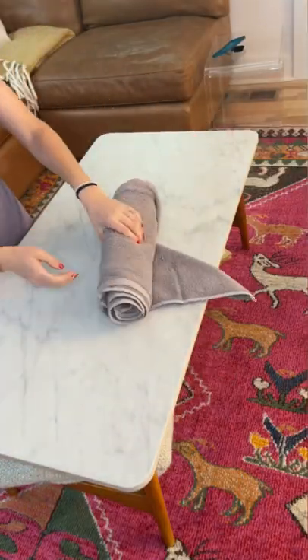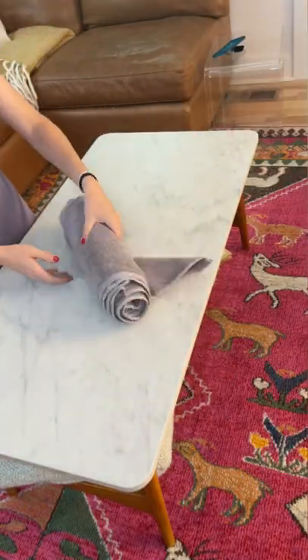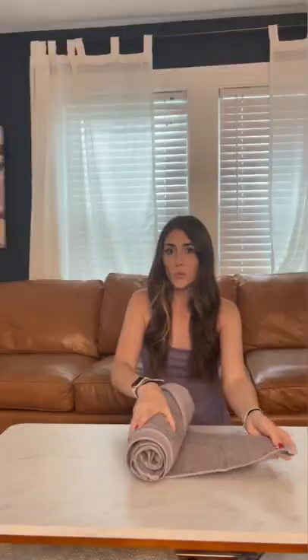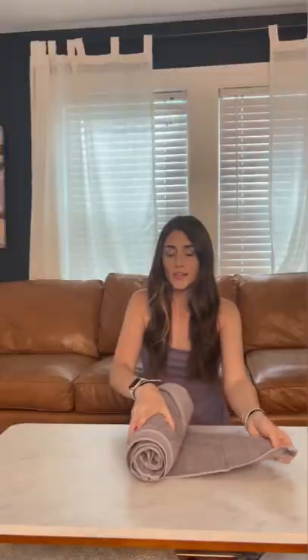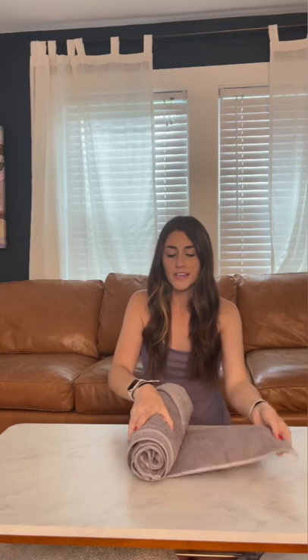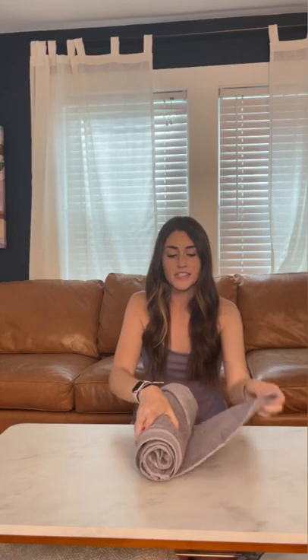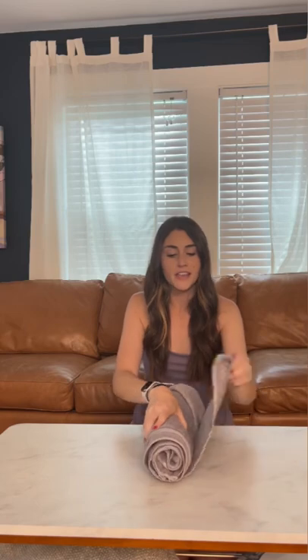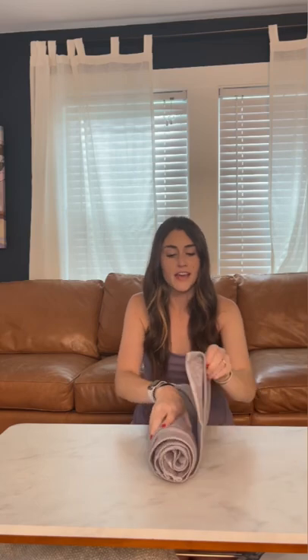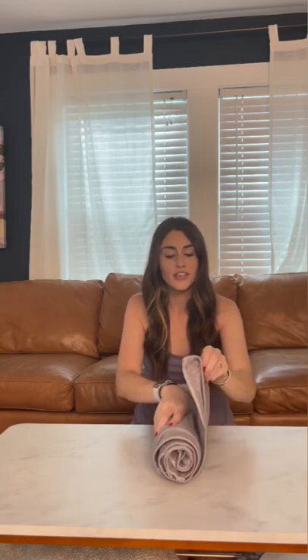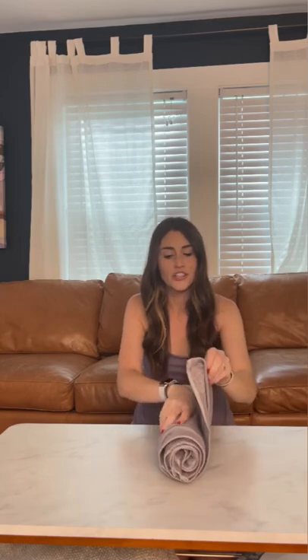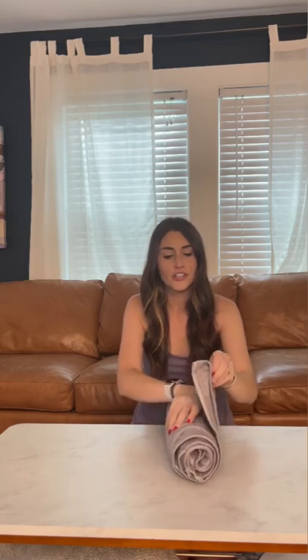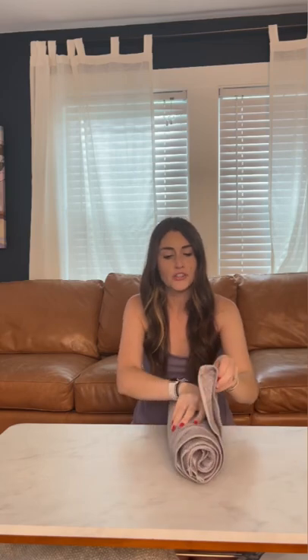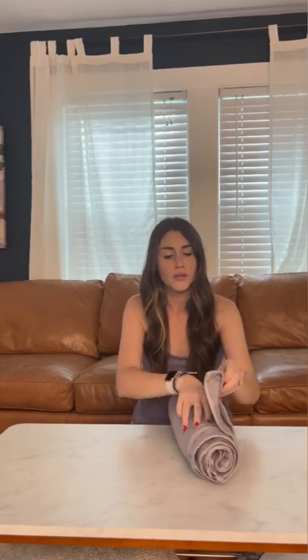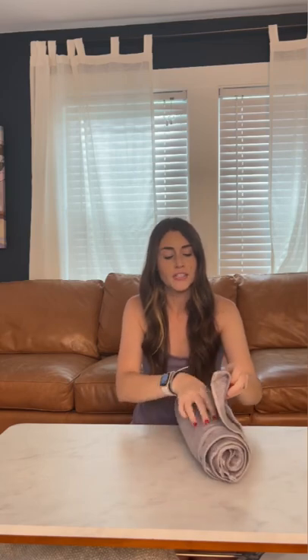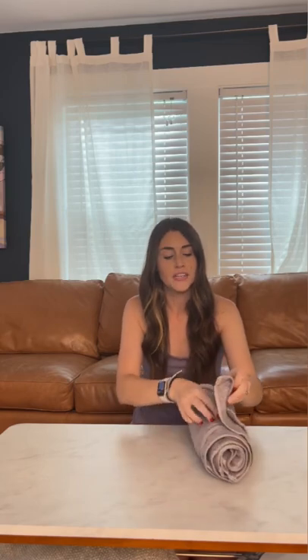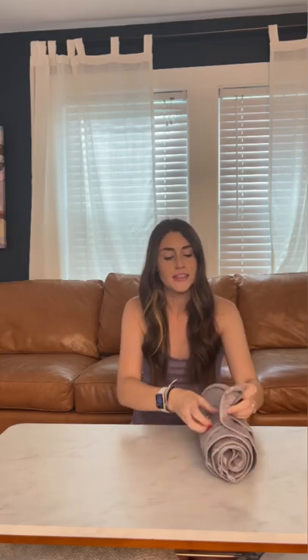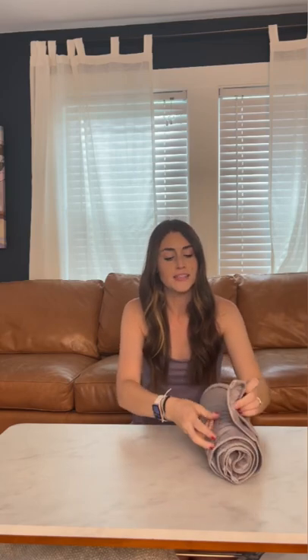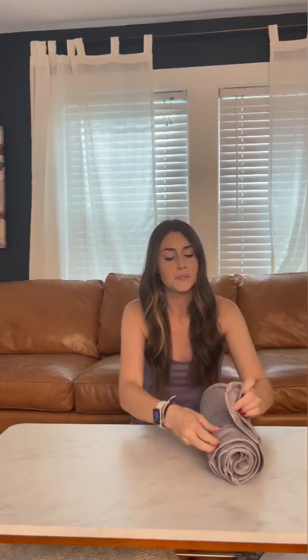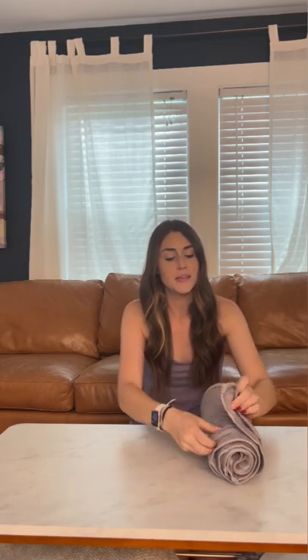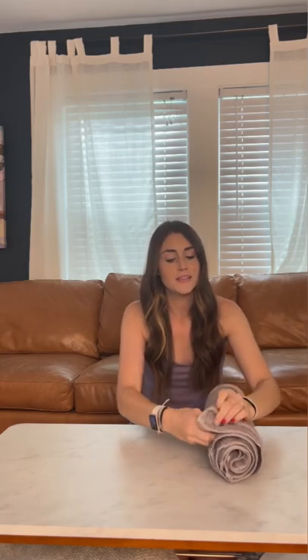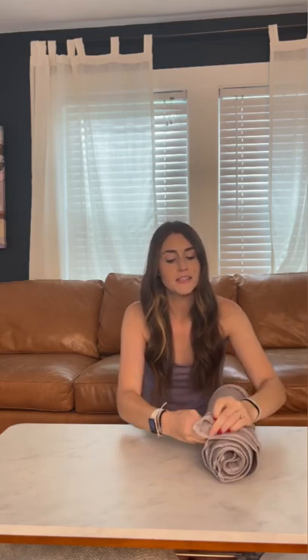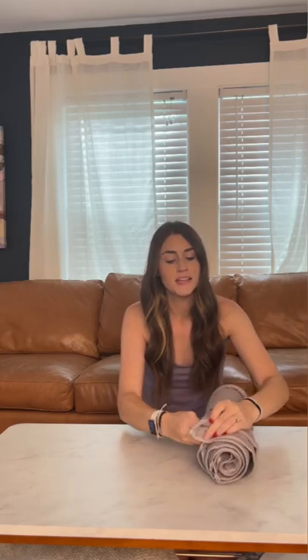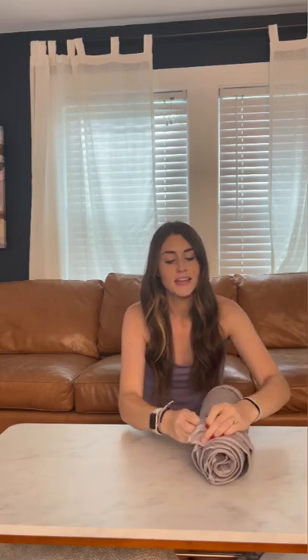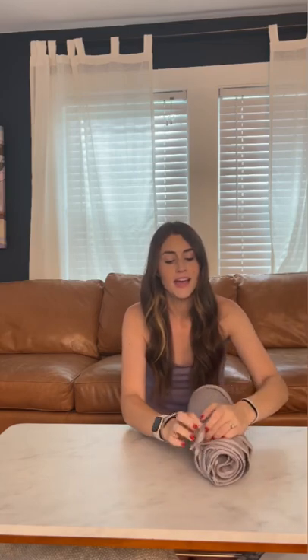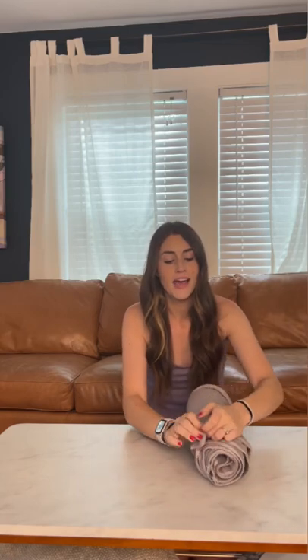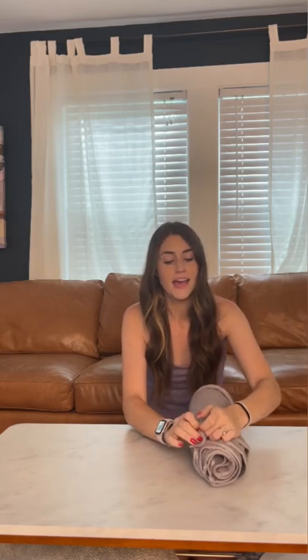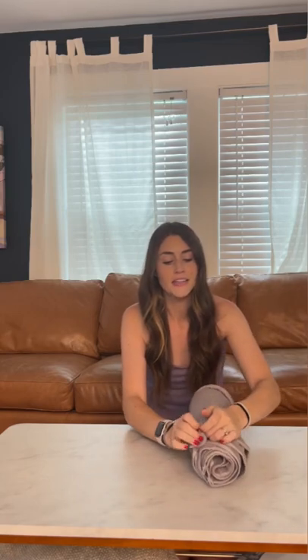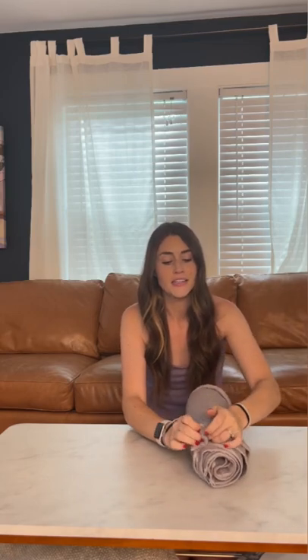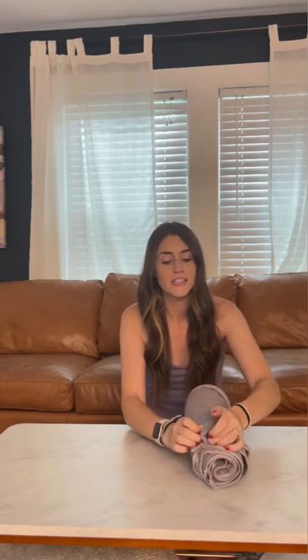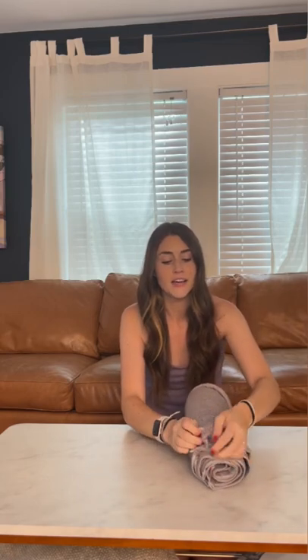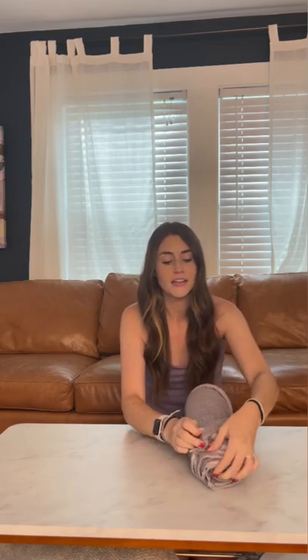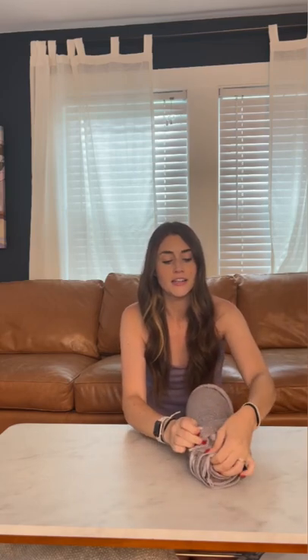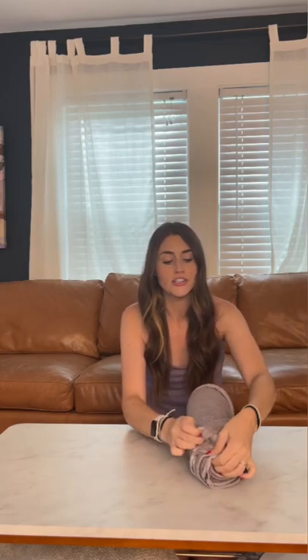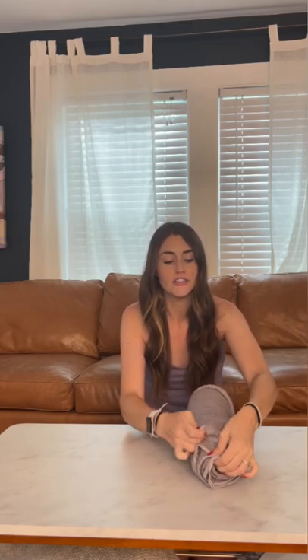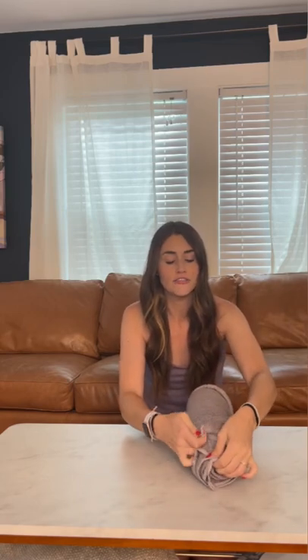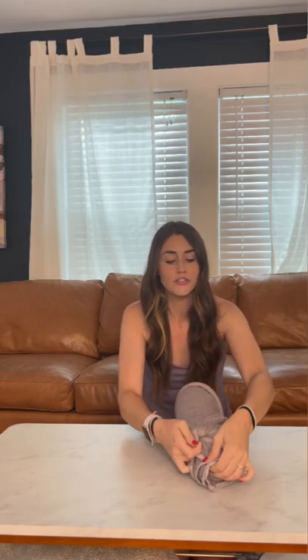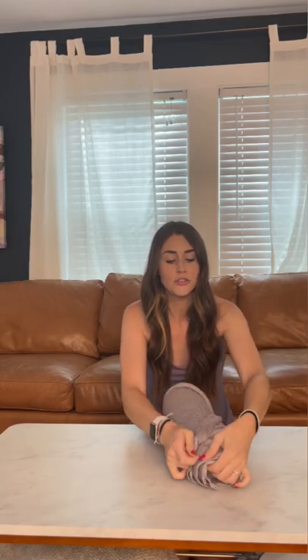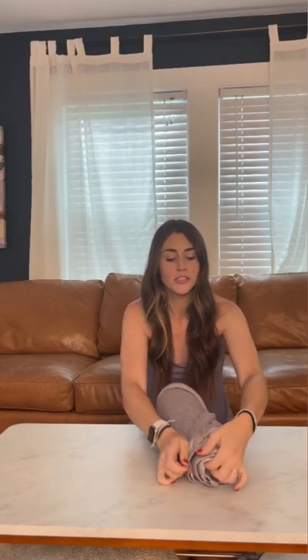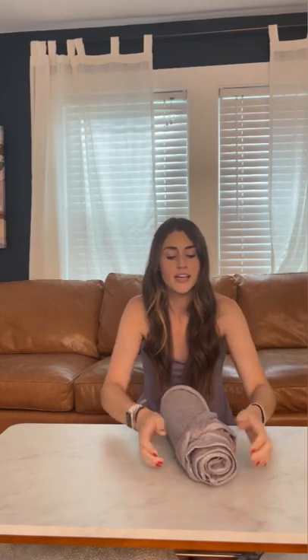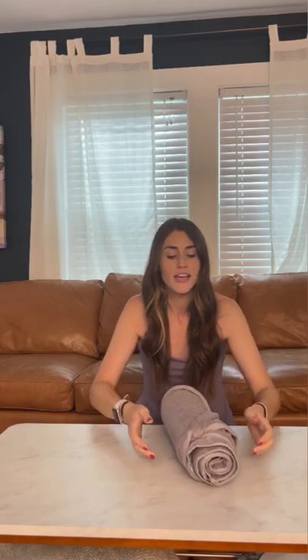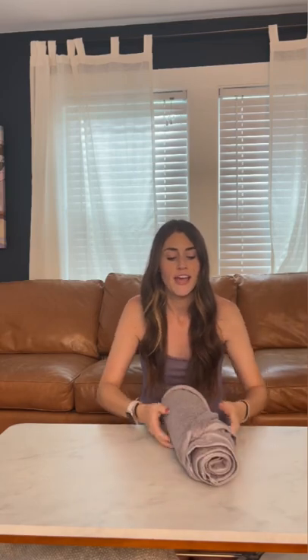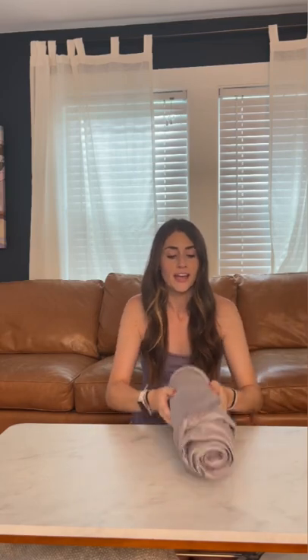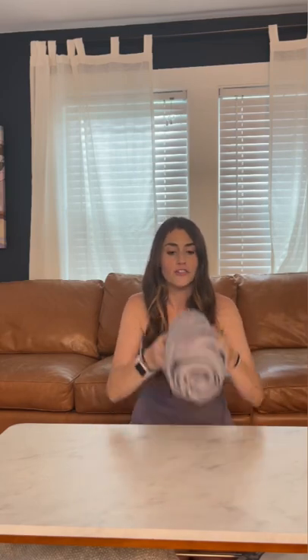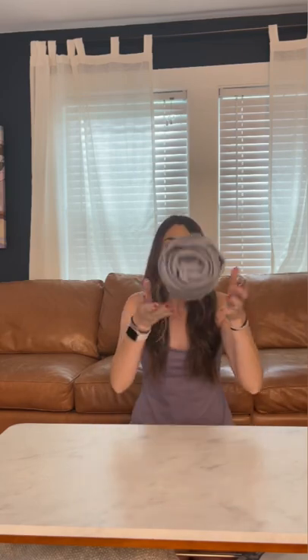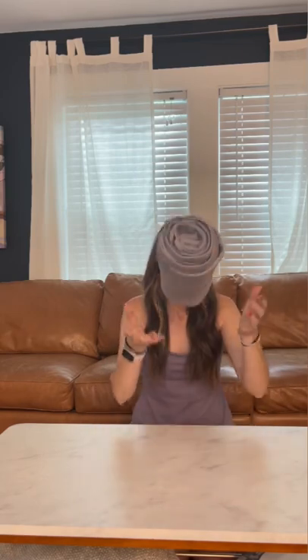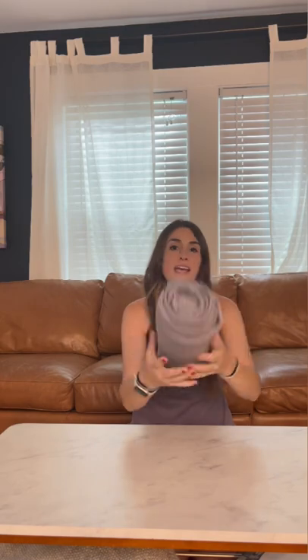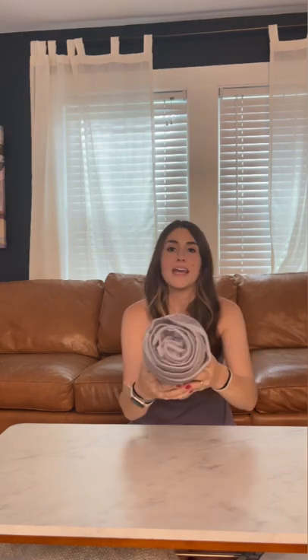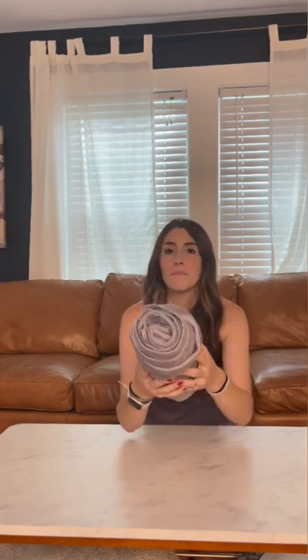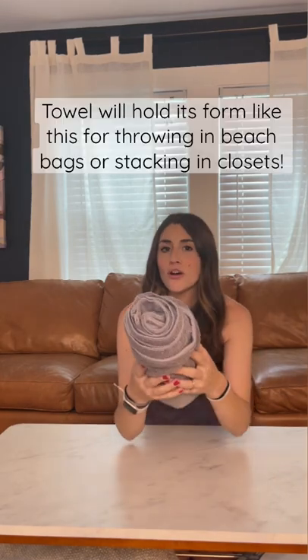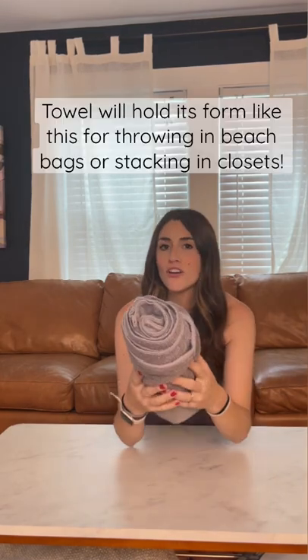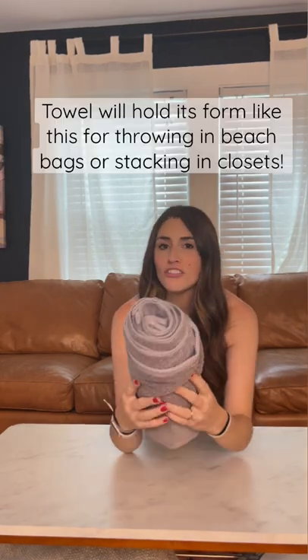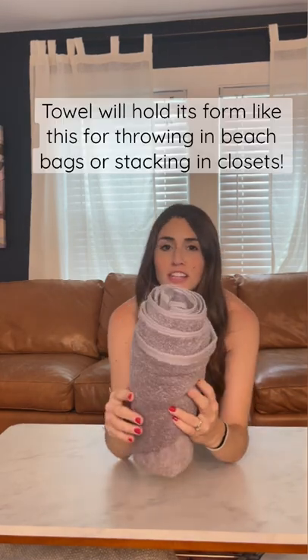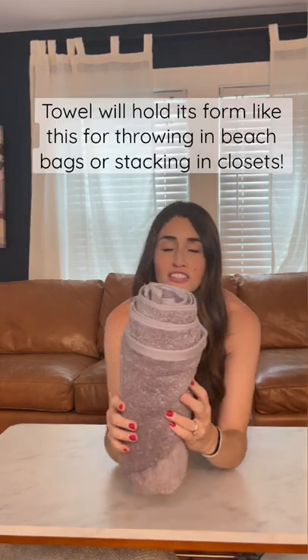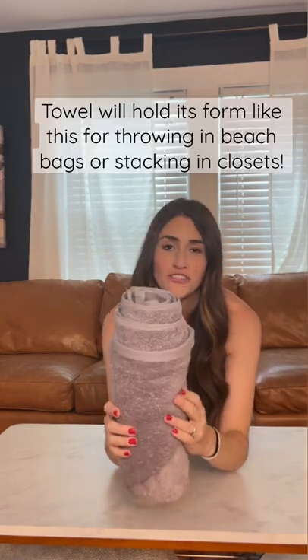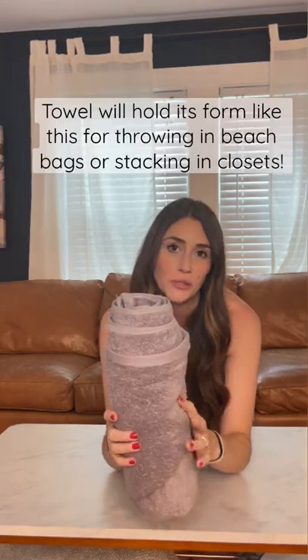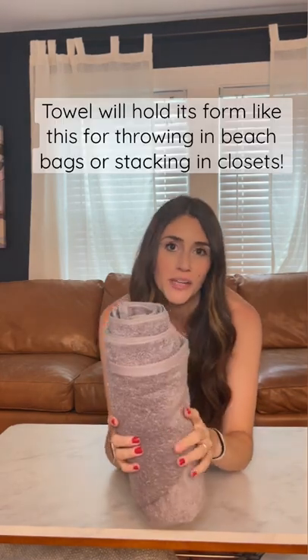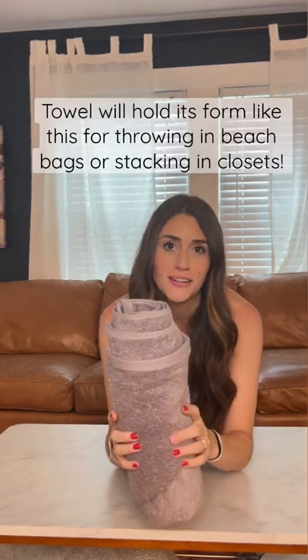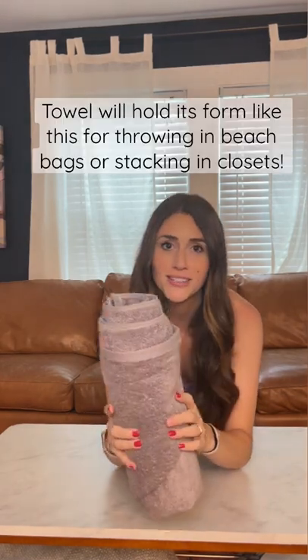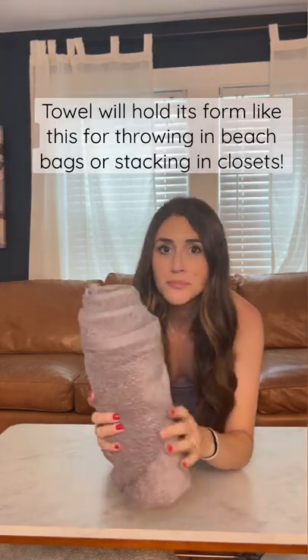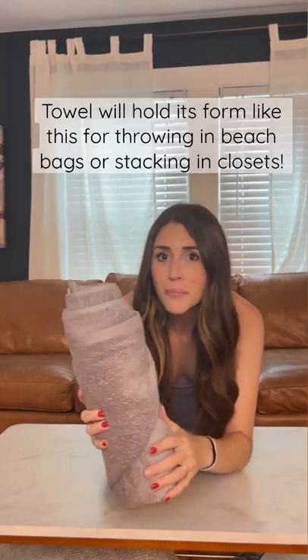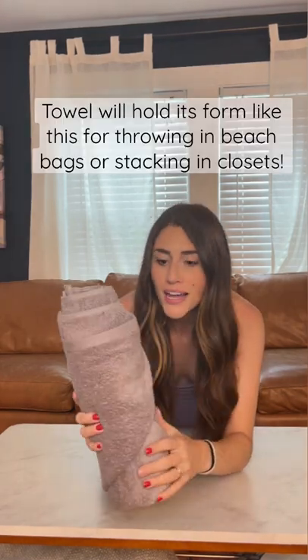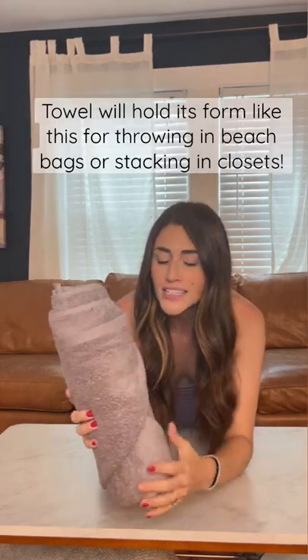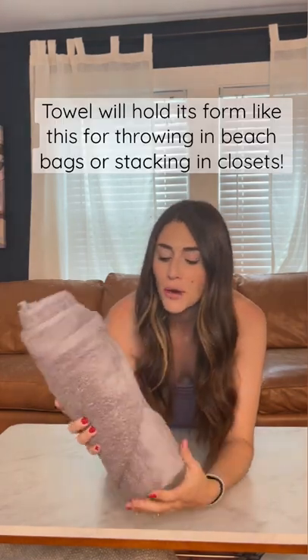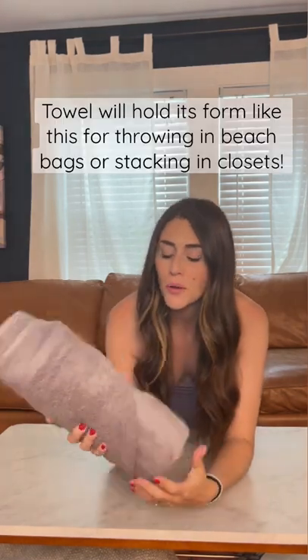When you get to the end, you're just going to take this piece and tuck it into your fold and you've got a perfectly folded spa towel.